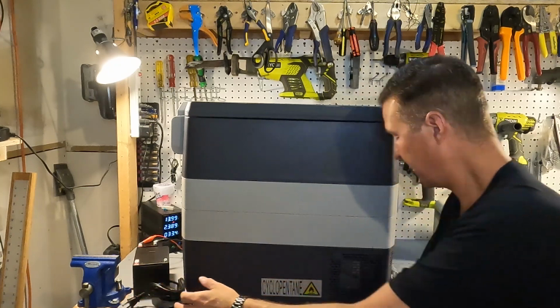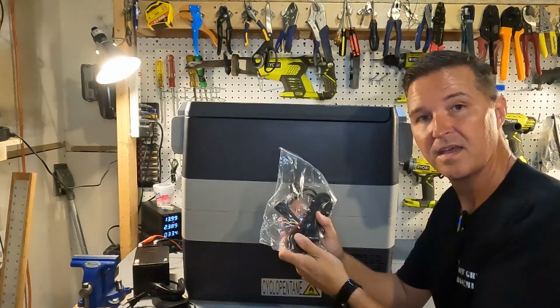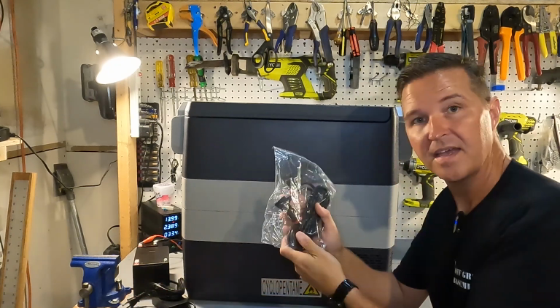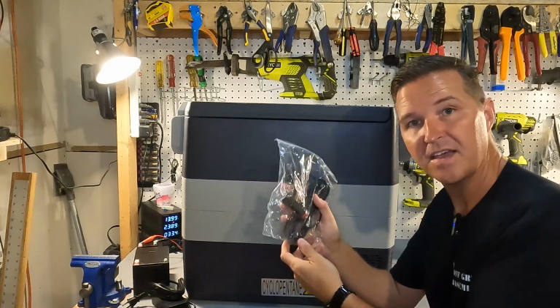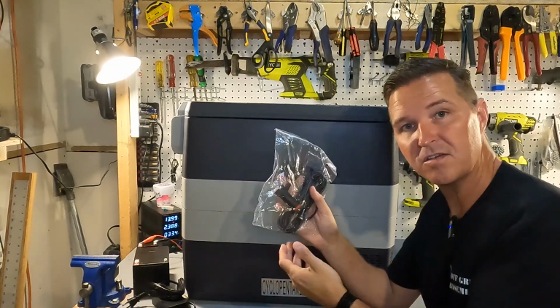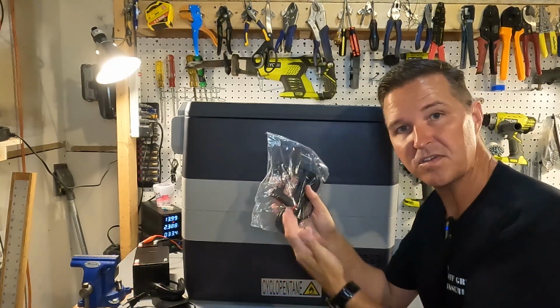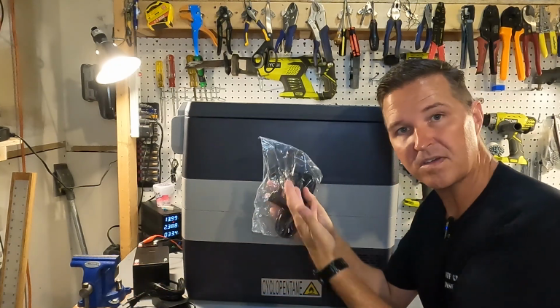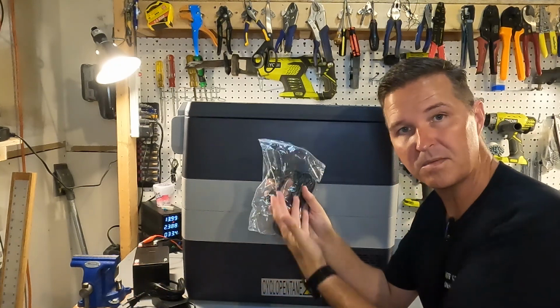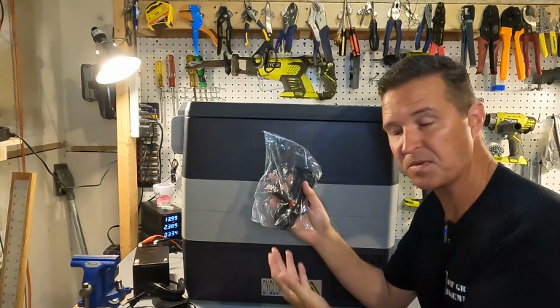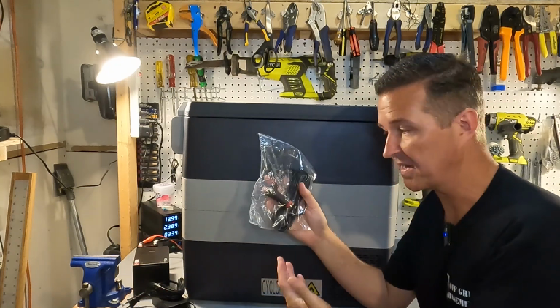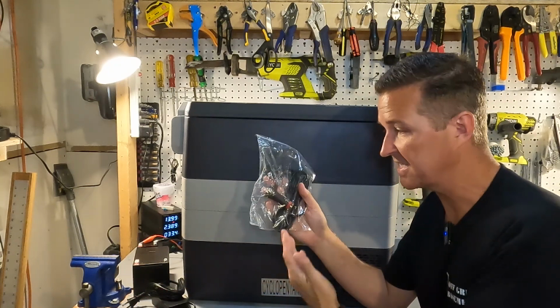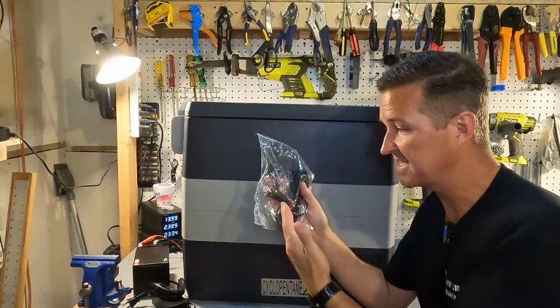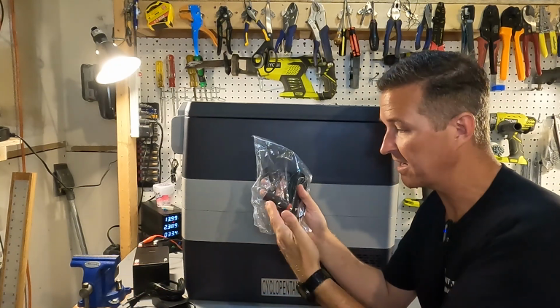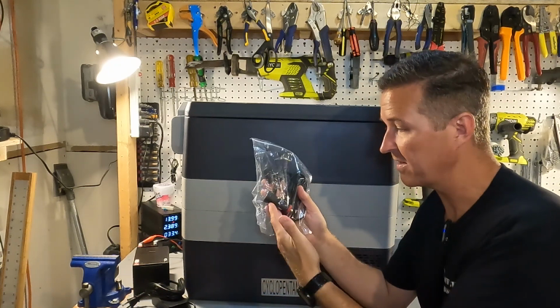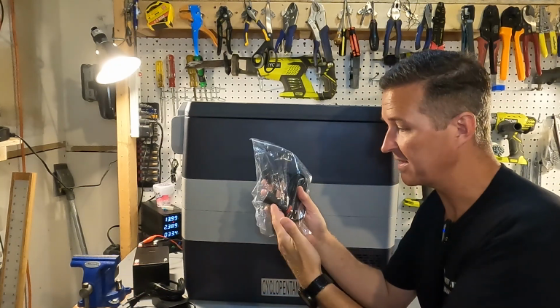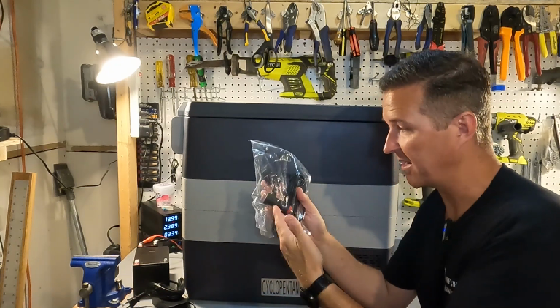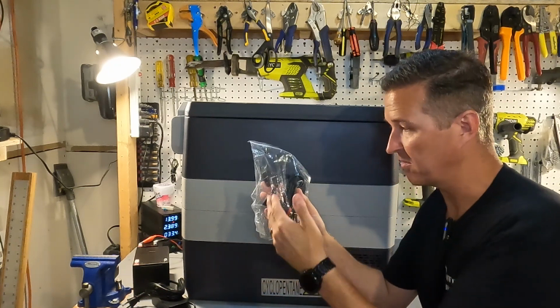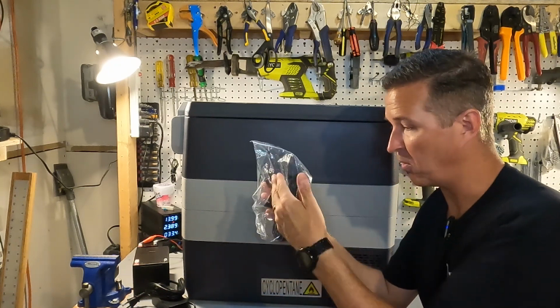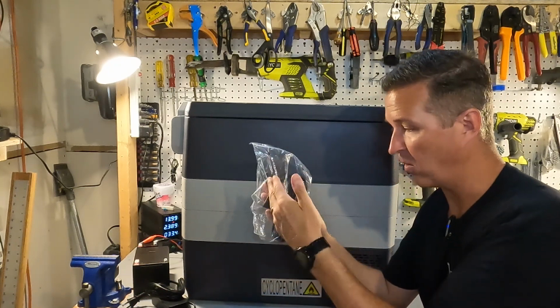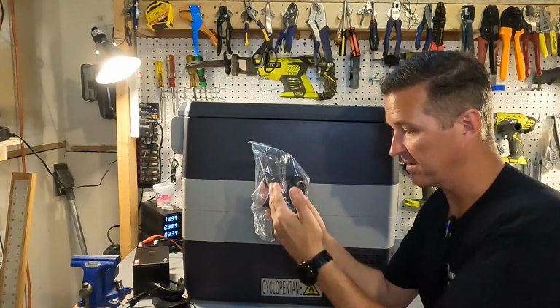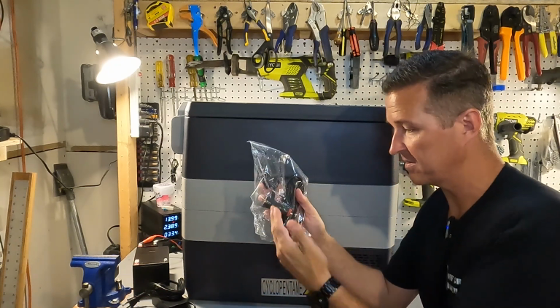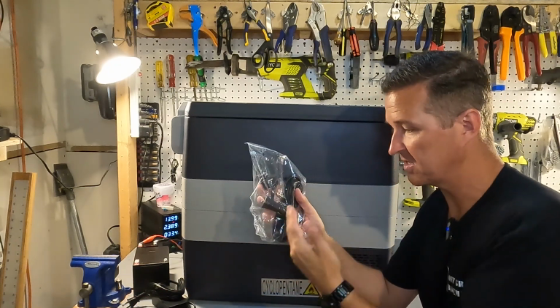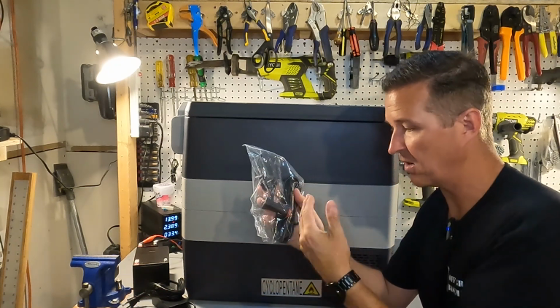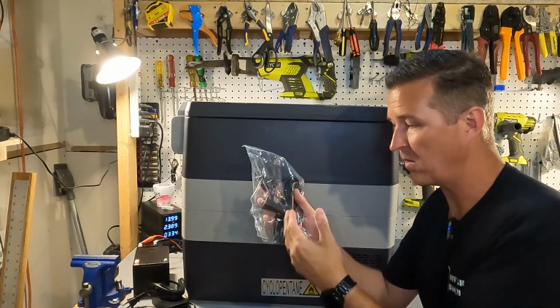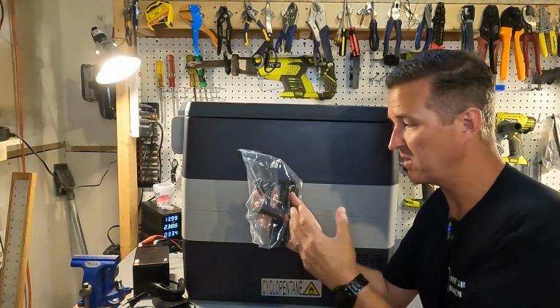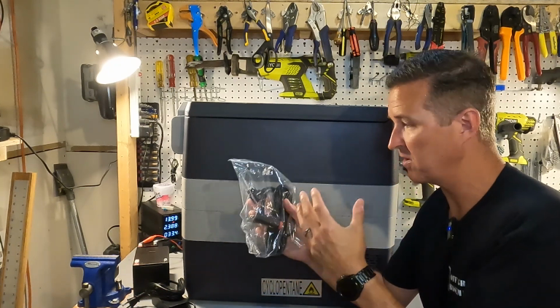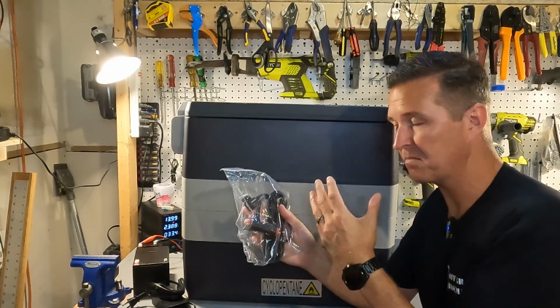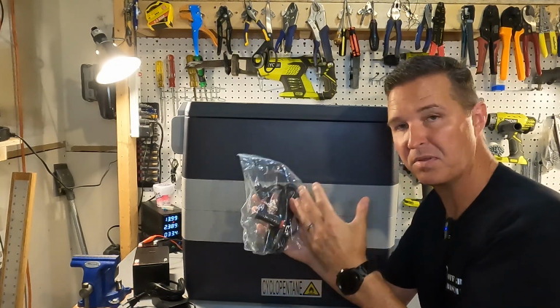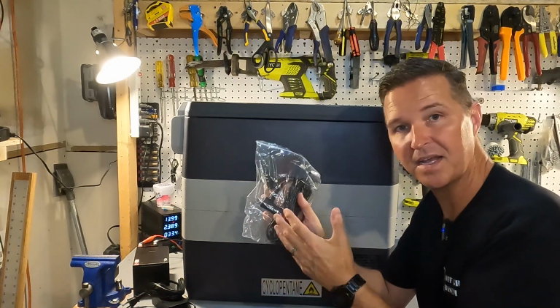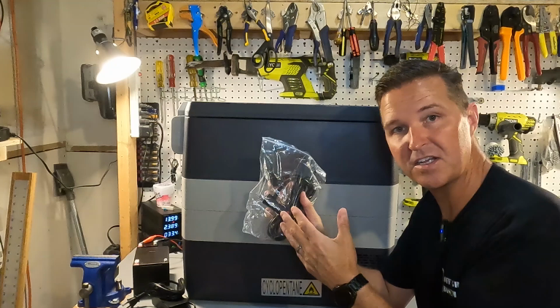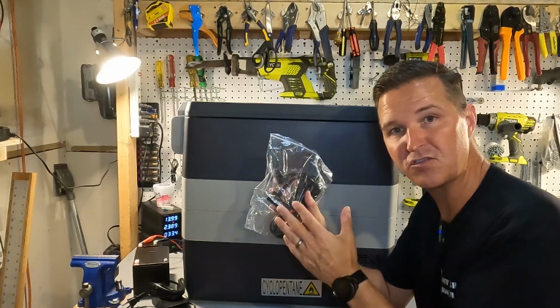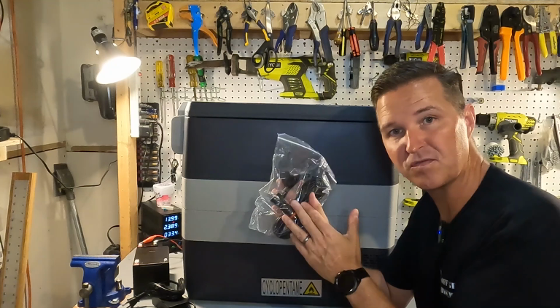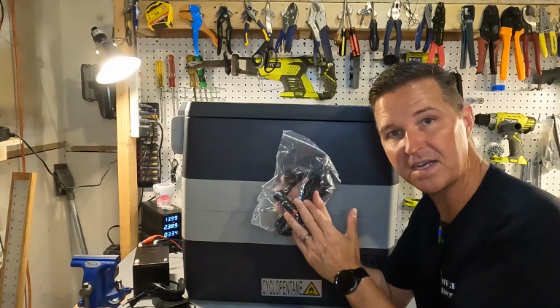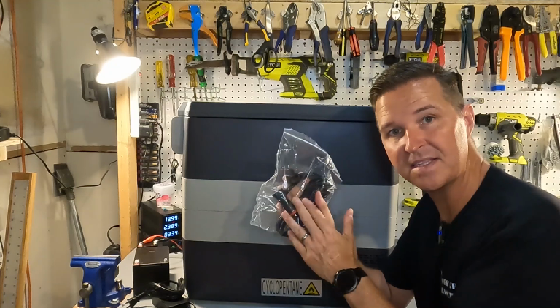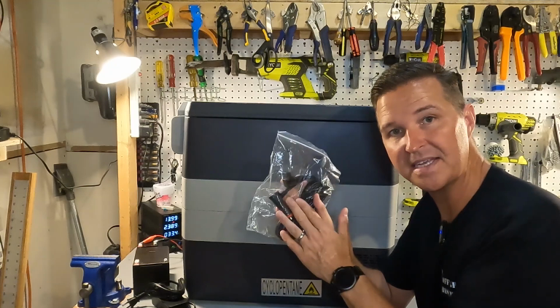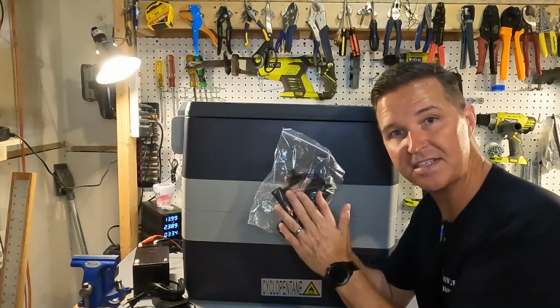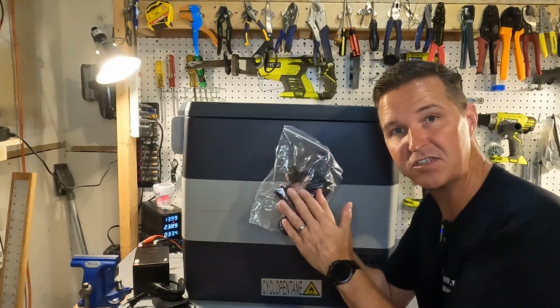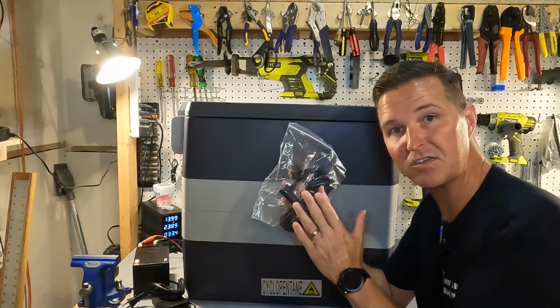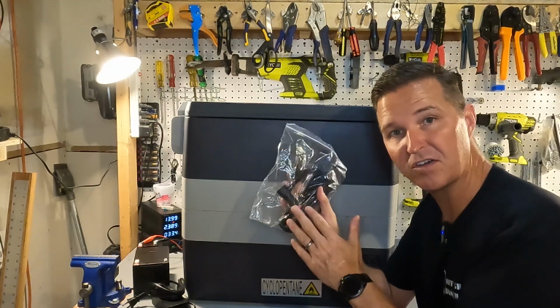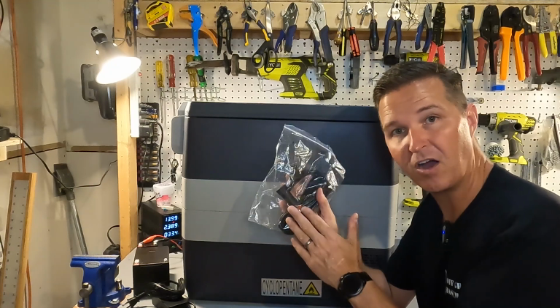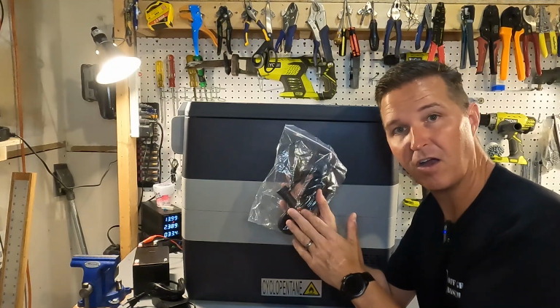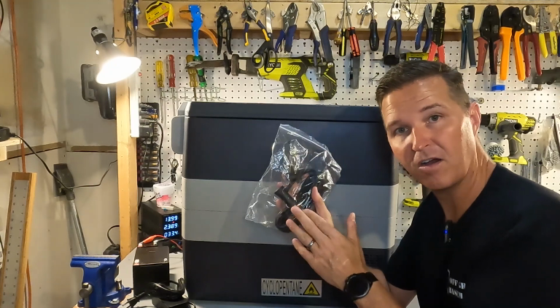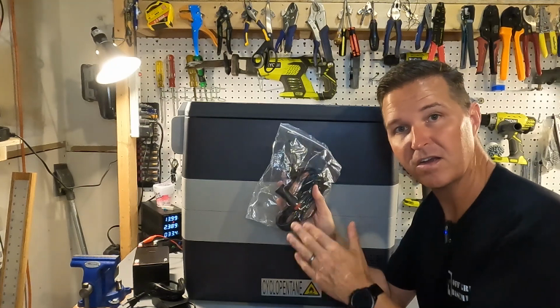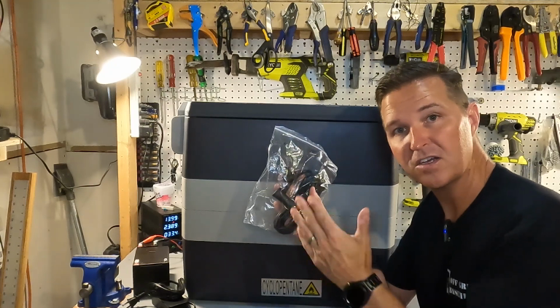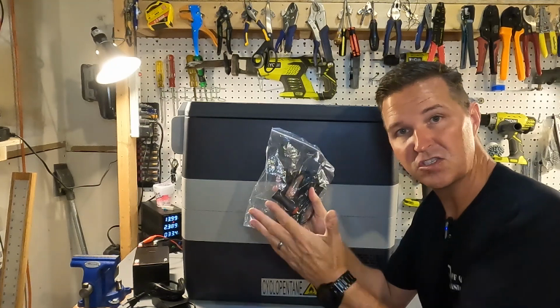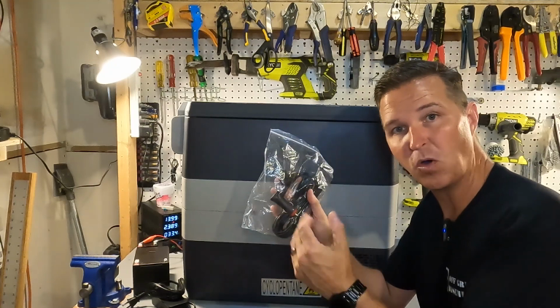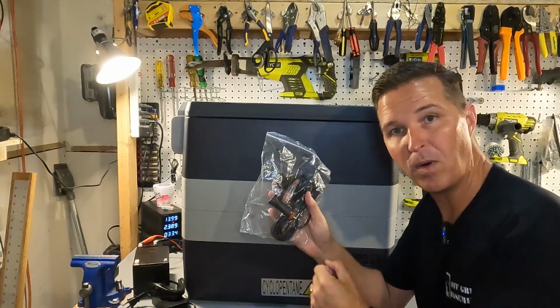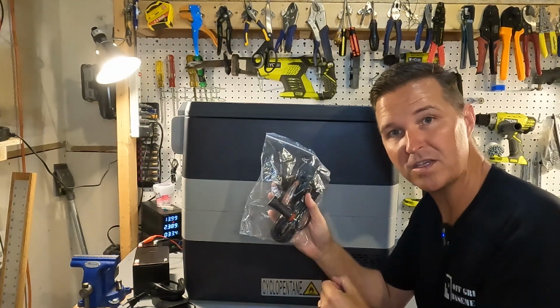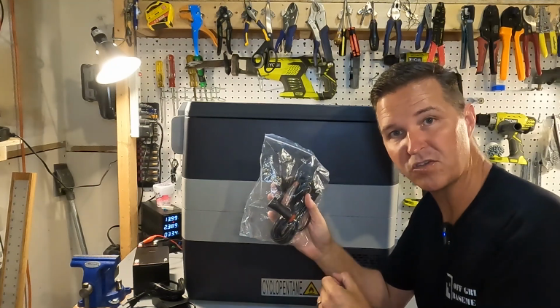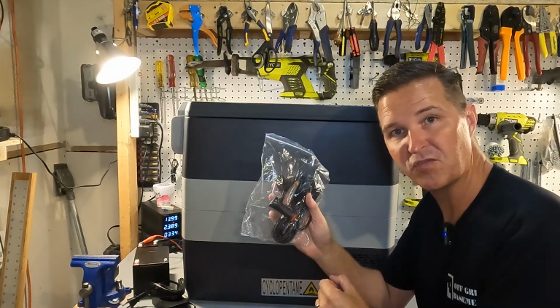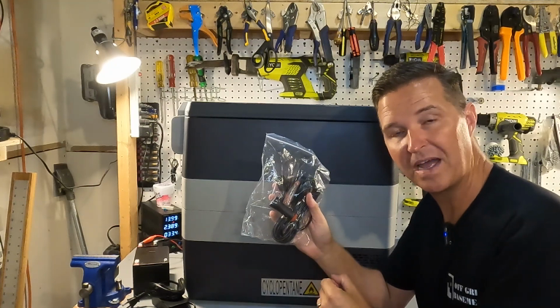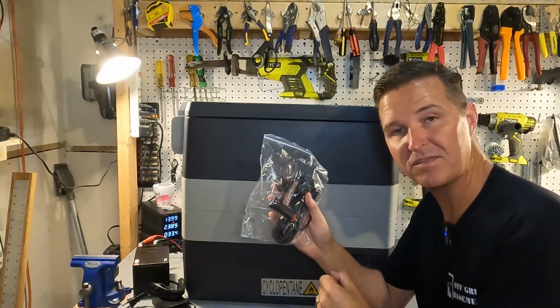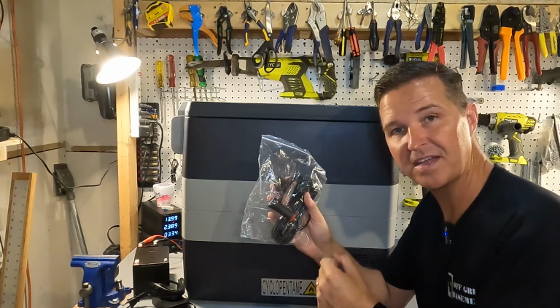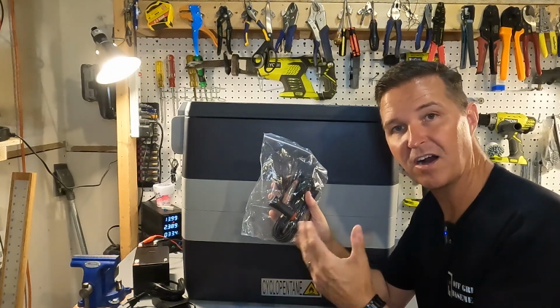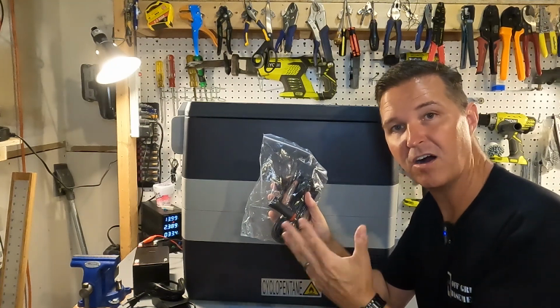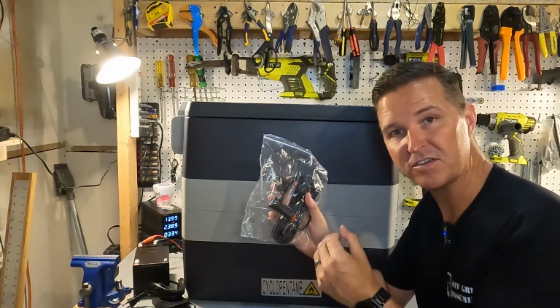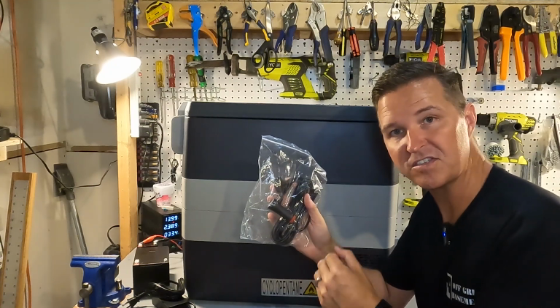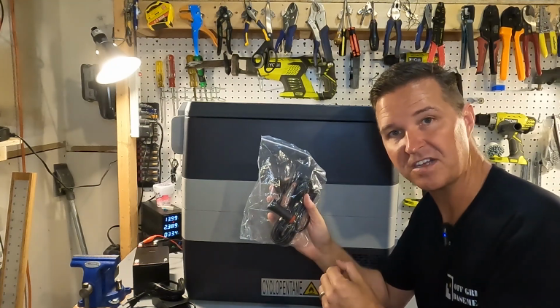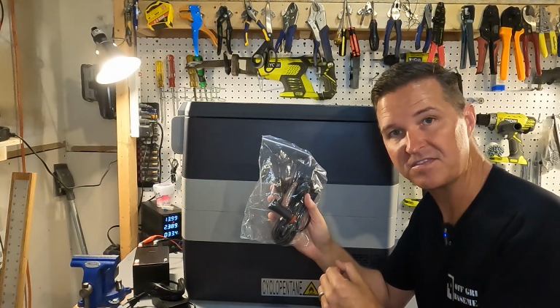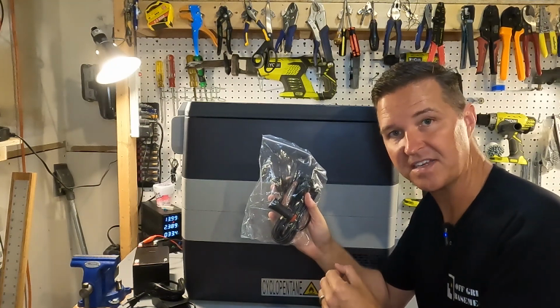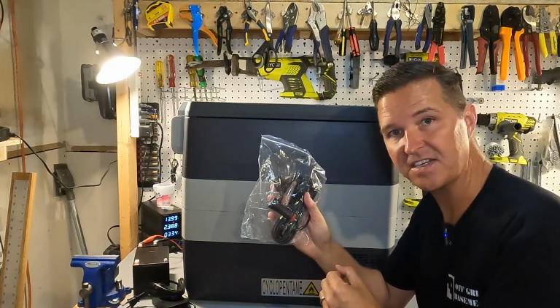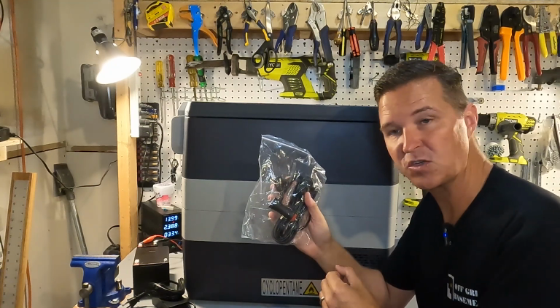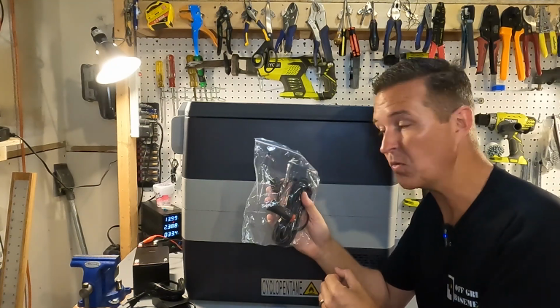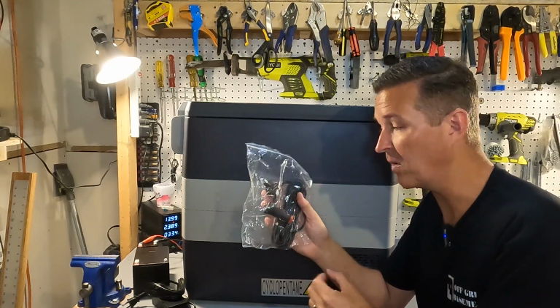It also comes with a cigarette lighter port so you can plug it directly into your car, keeping everything cool while you're traveling.